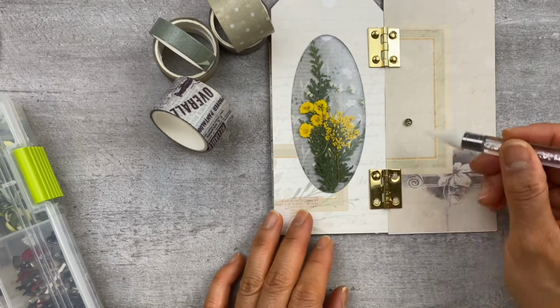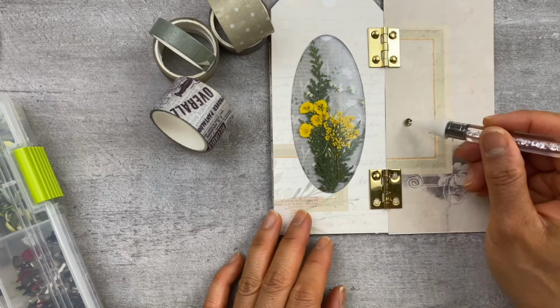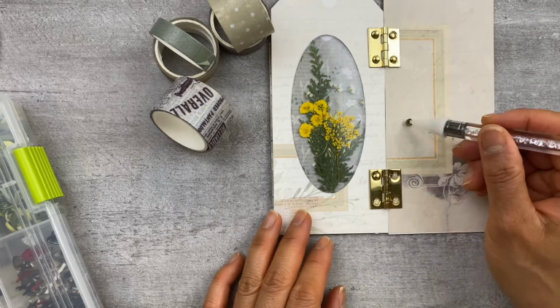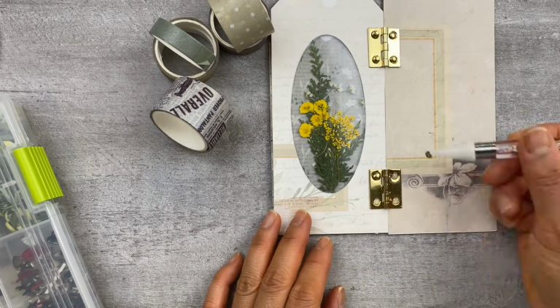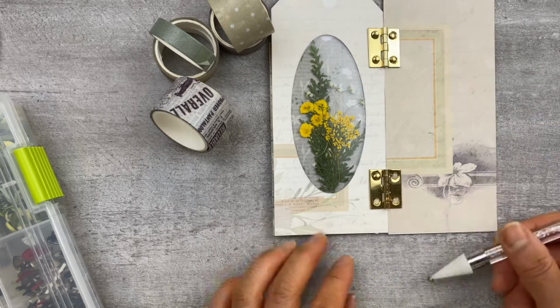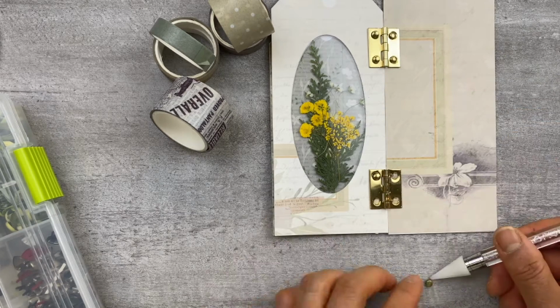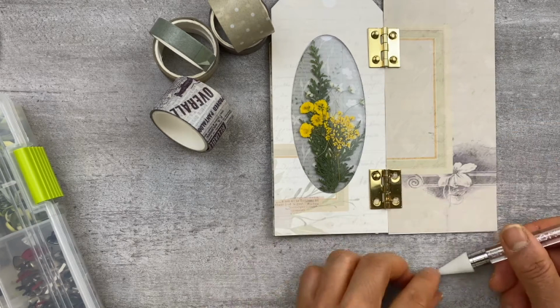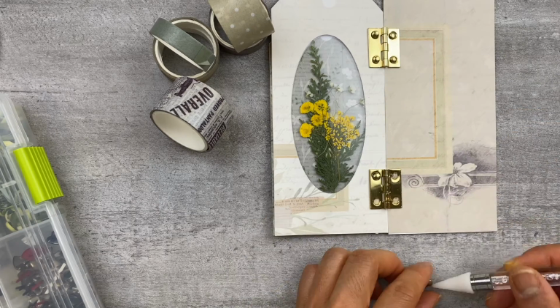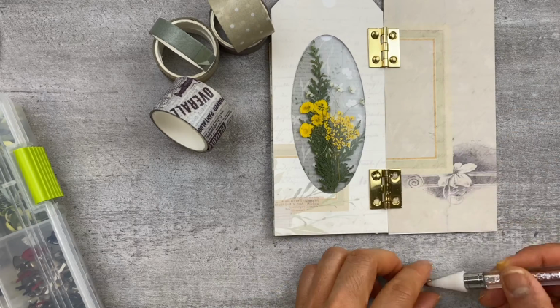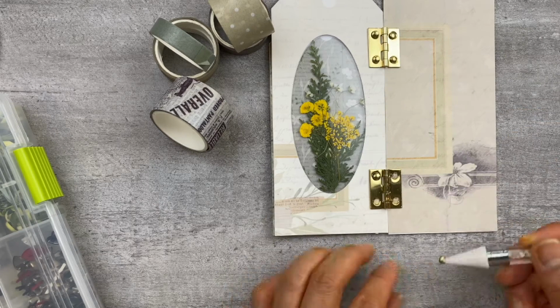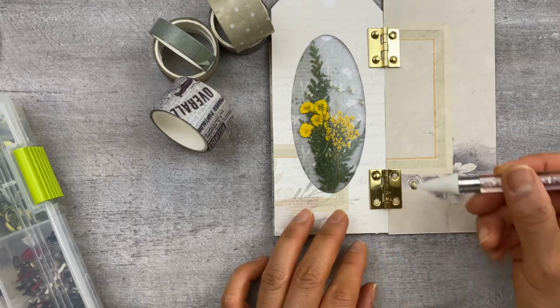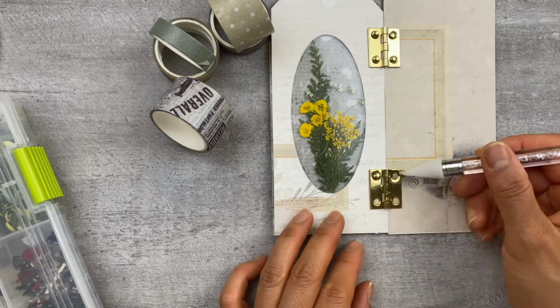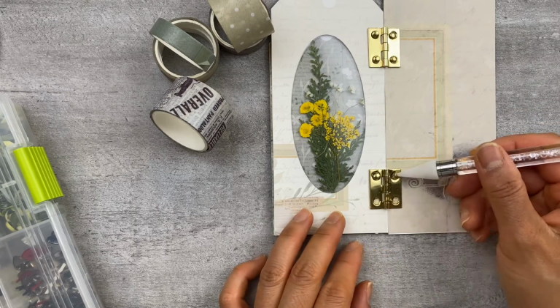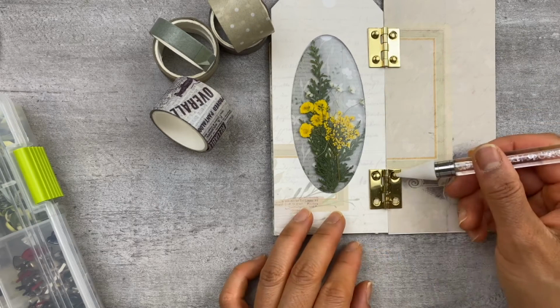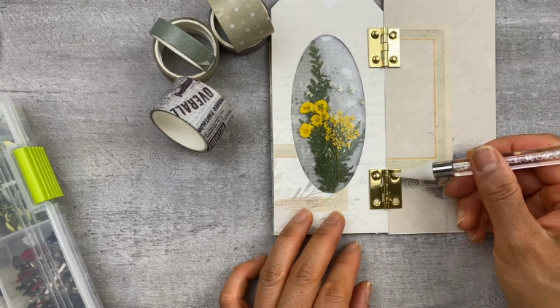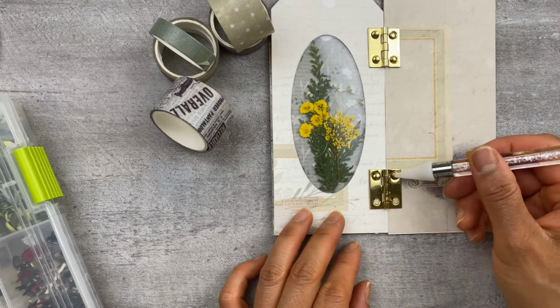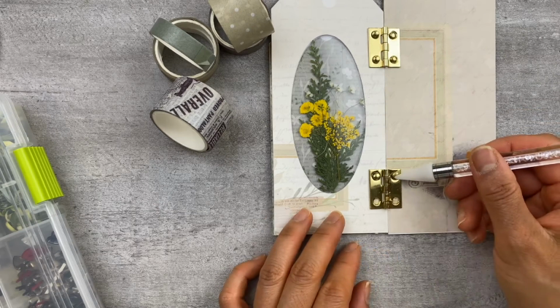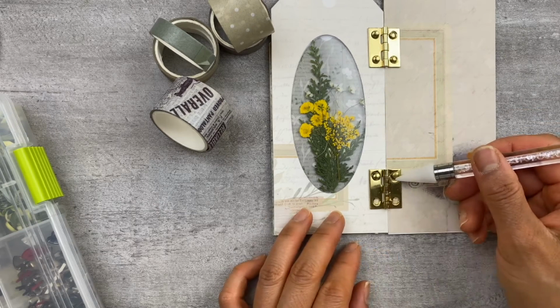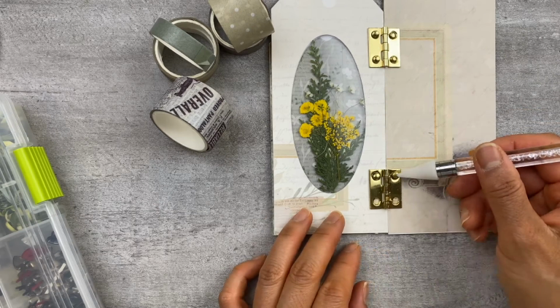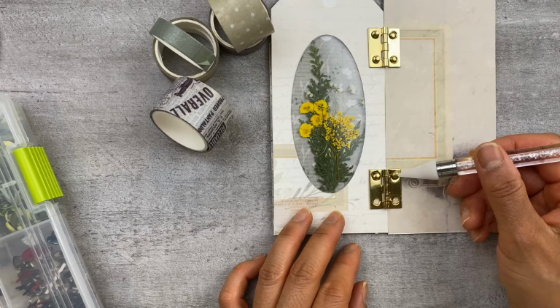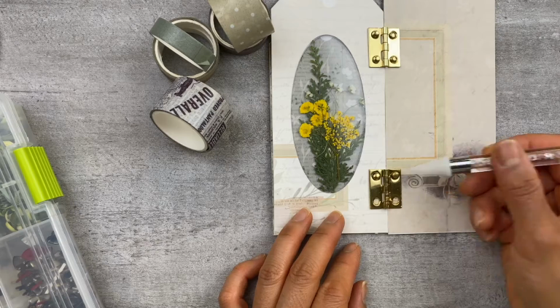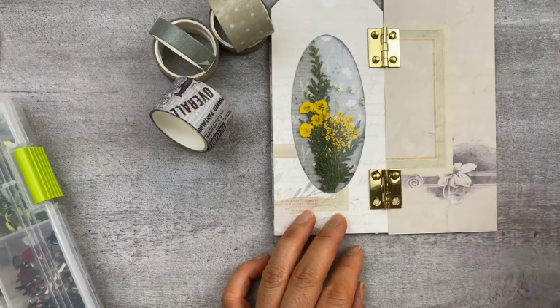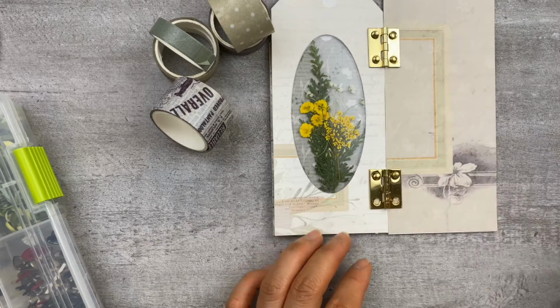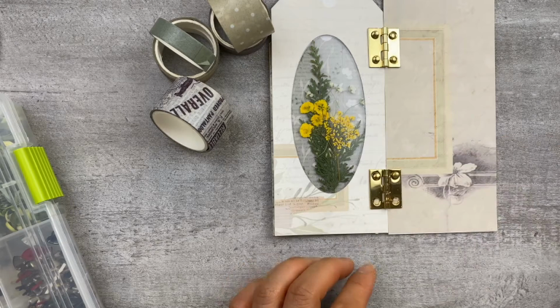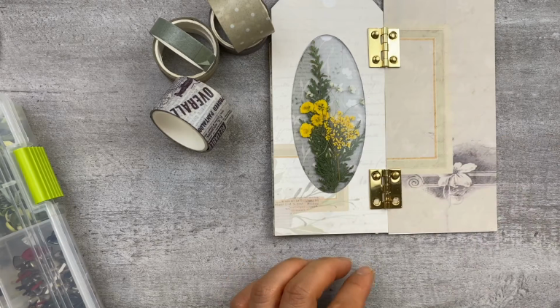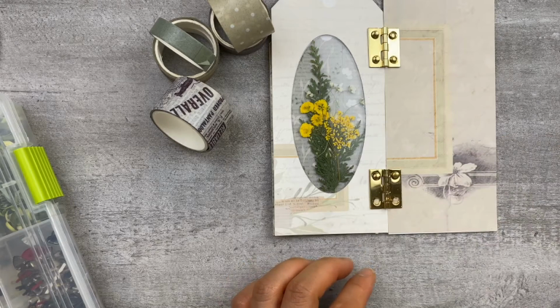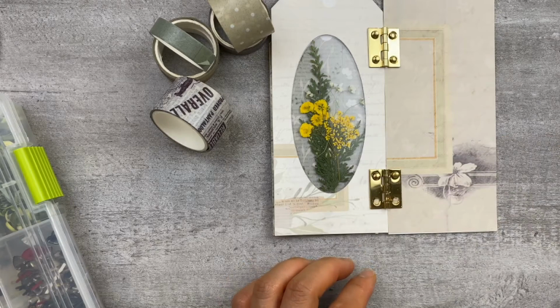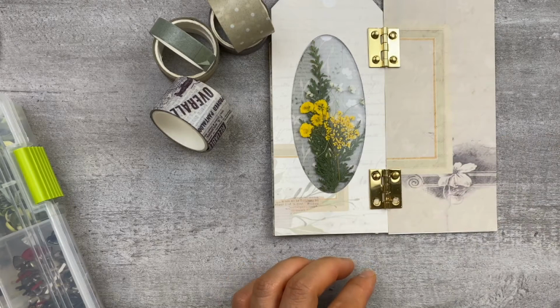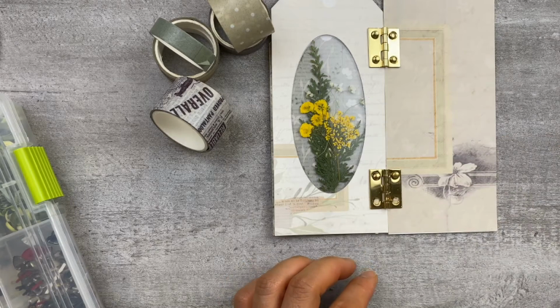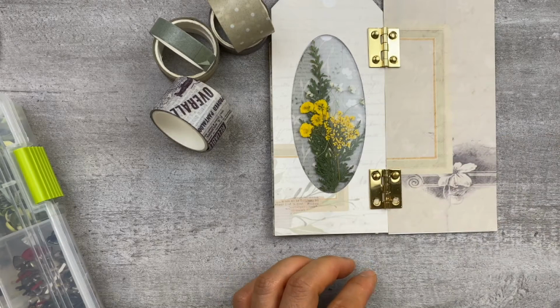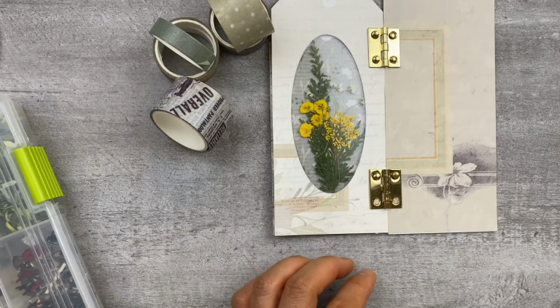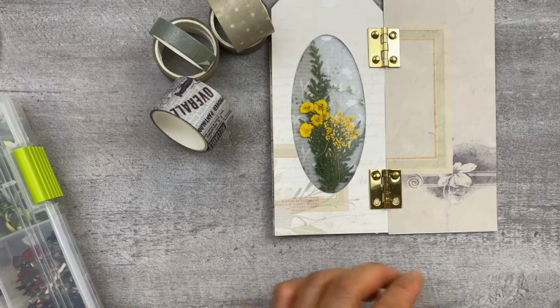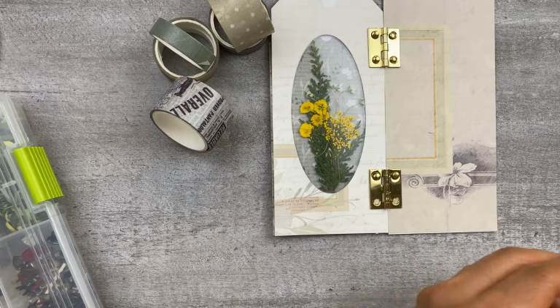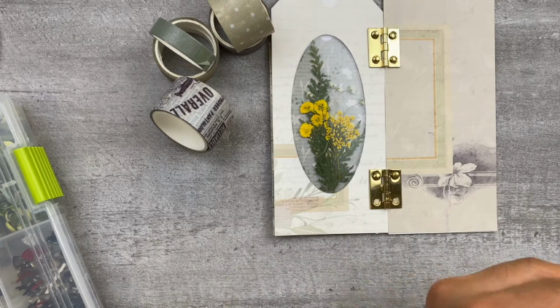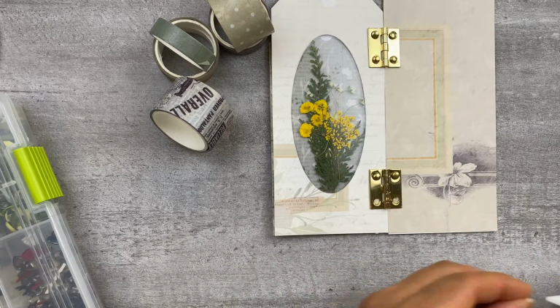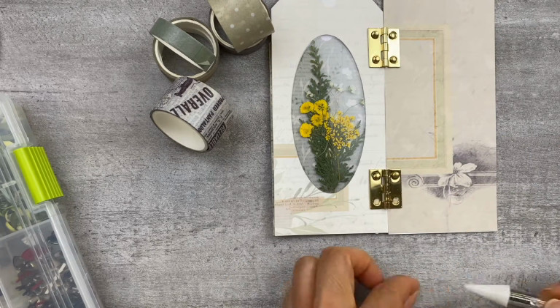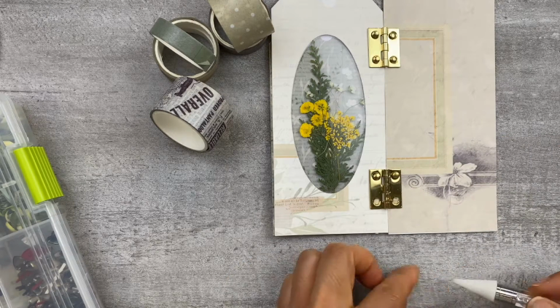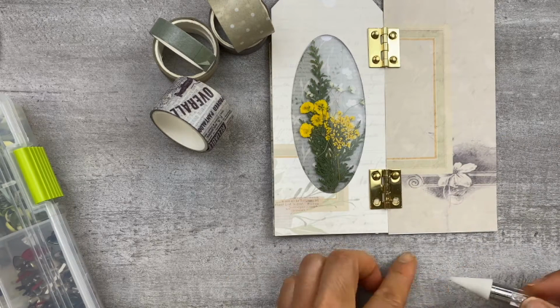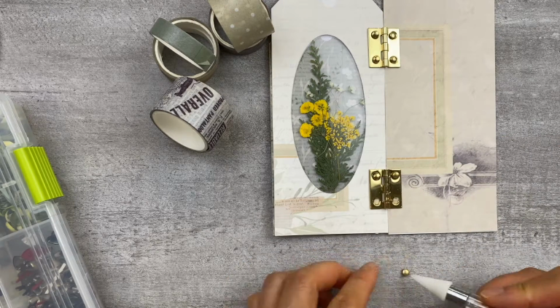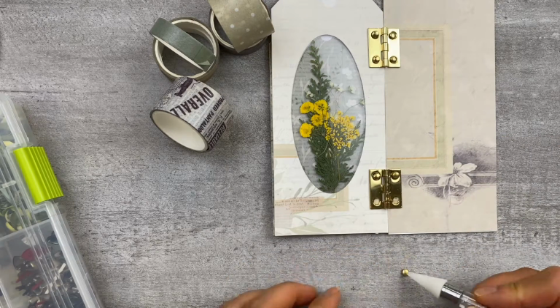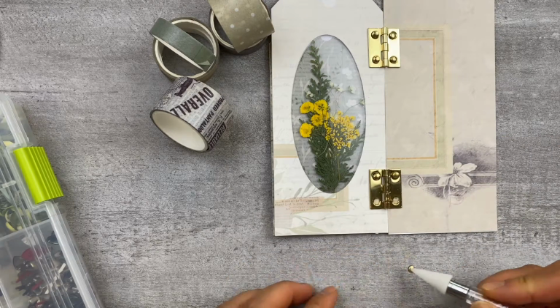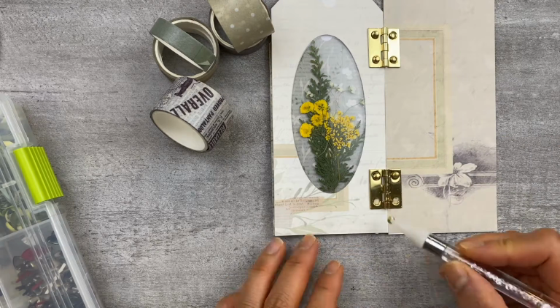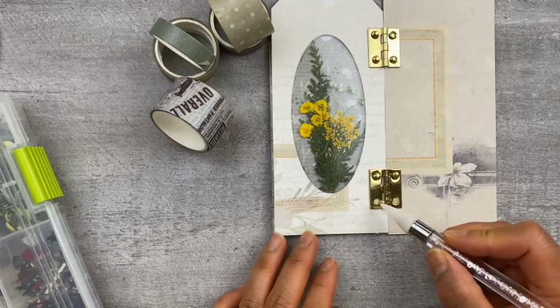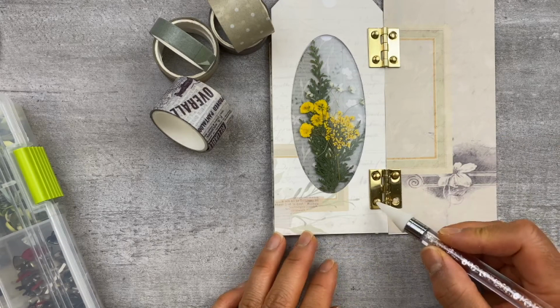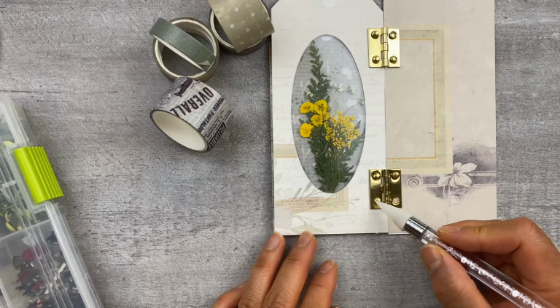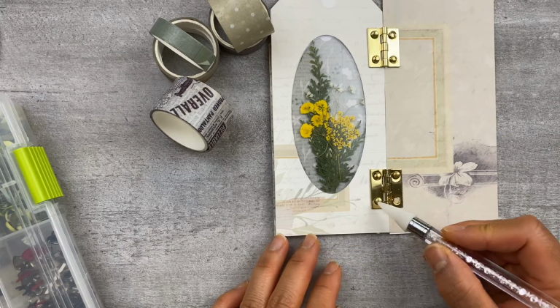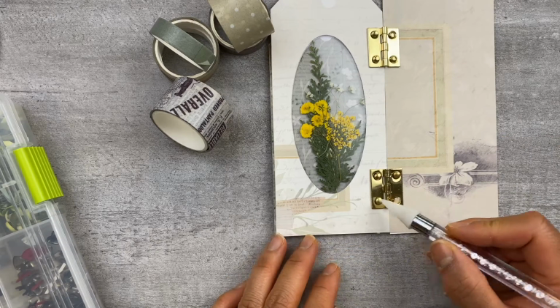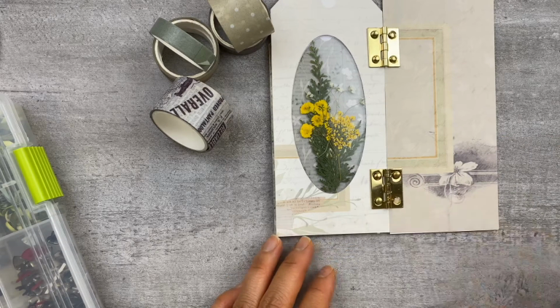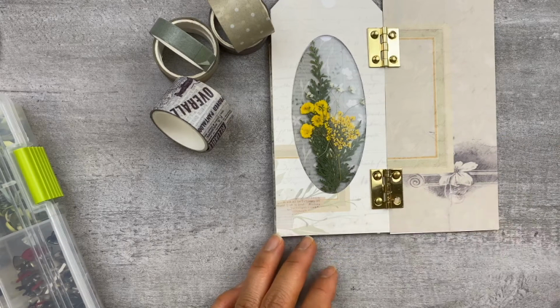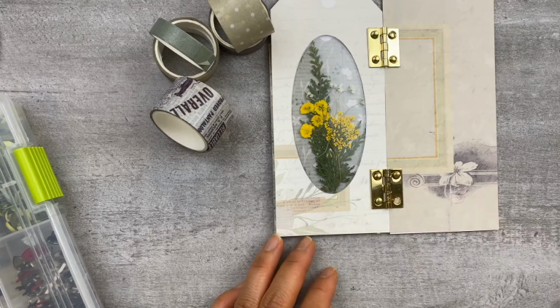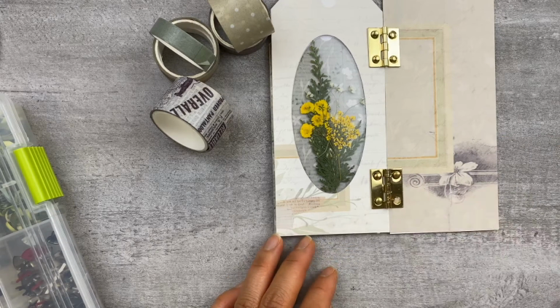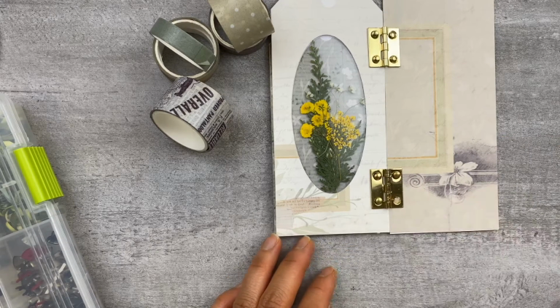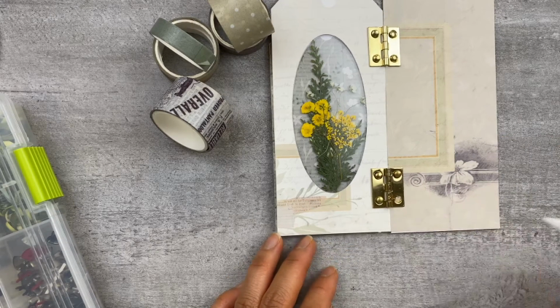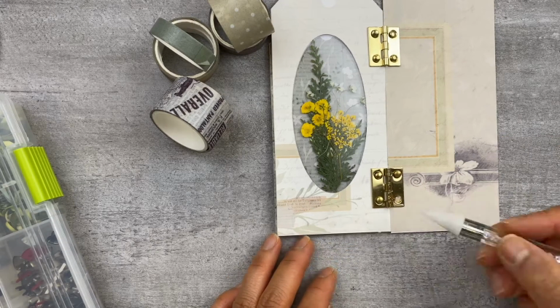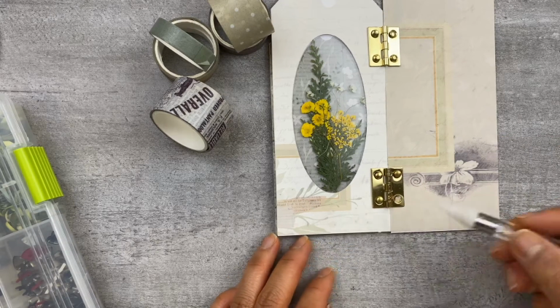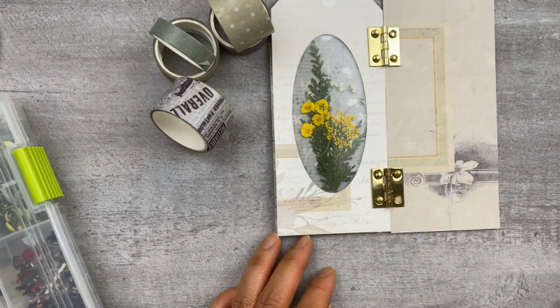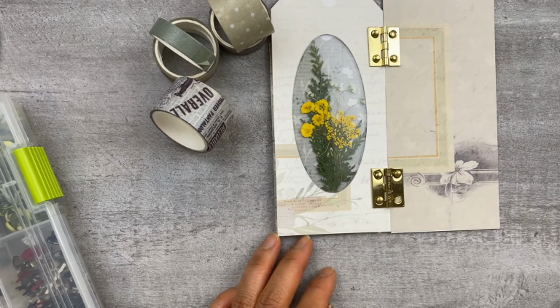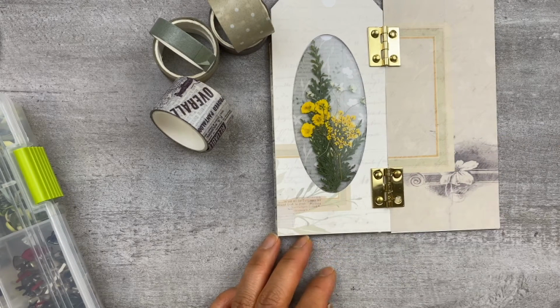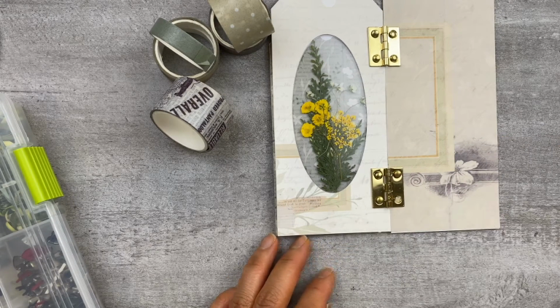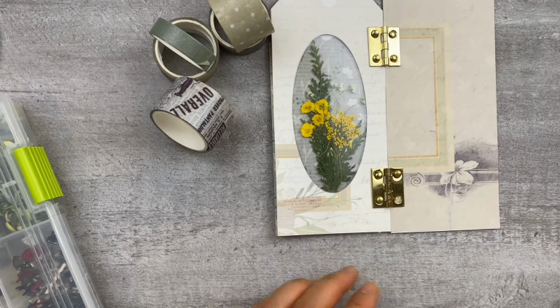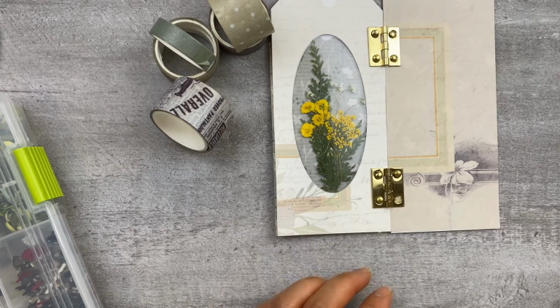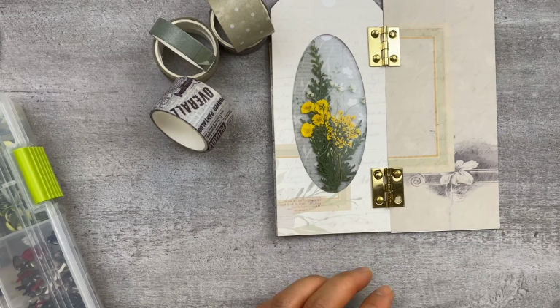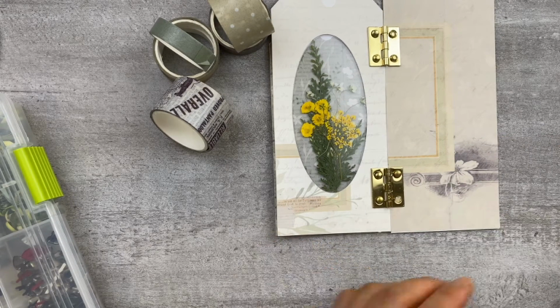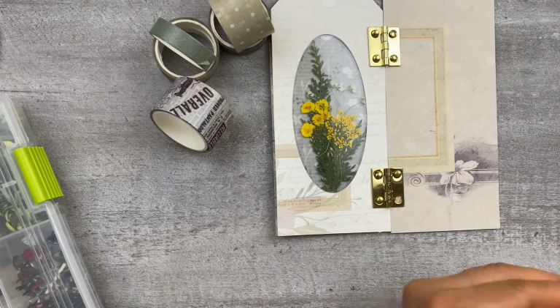I find it just makes it so much easier to place these little gems or the tops of these brads where they need to go. Got to get one of these — you can find them on Amazon. I'll put the link in the description box below.